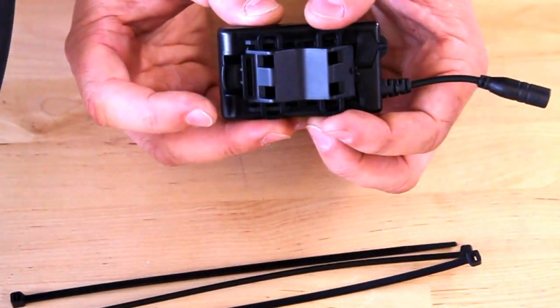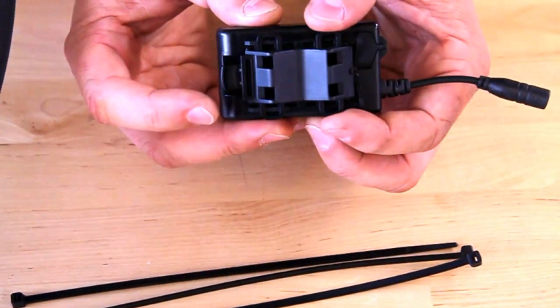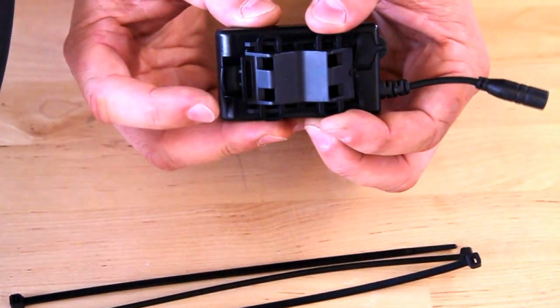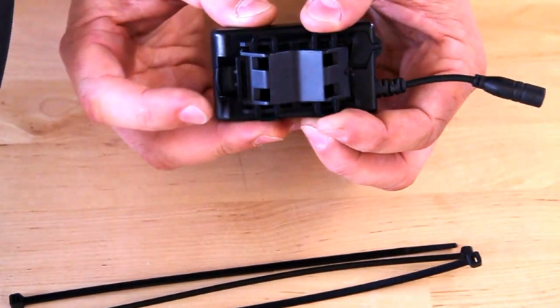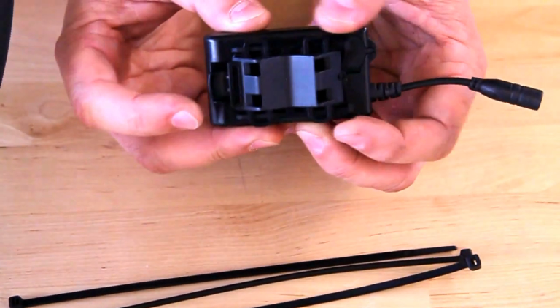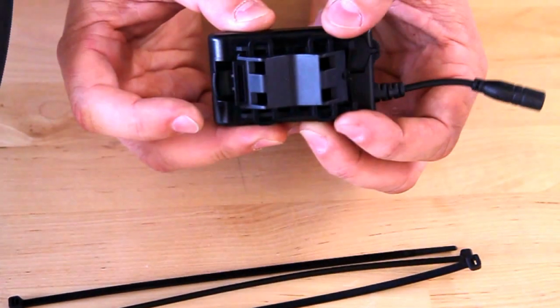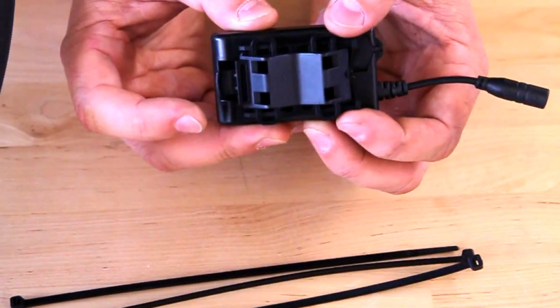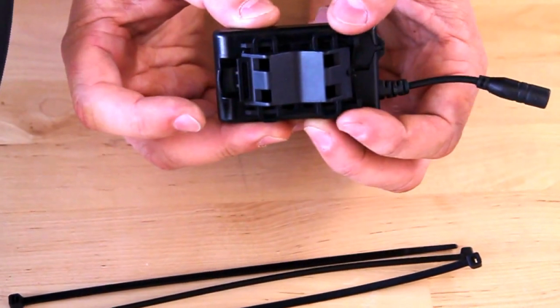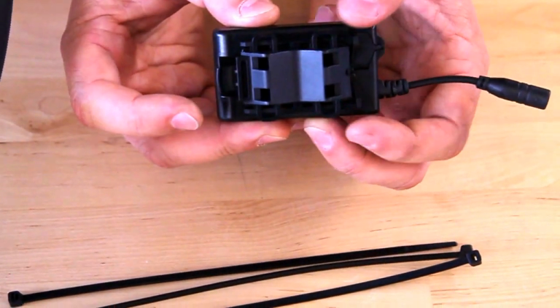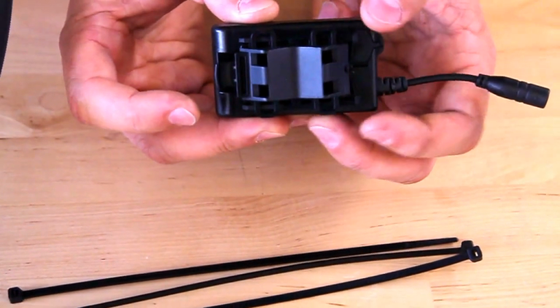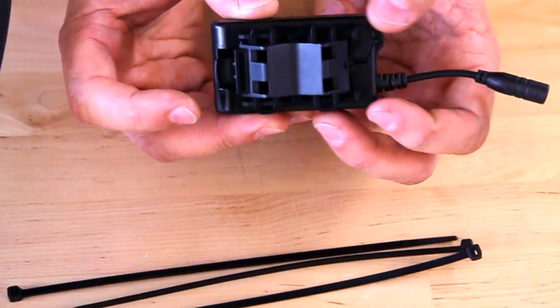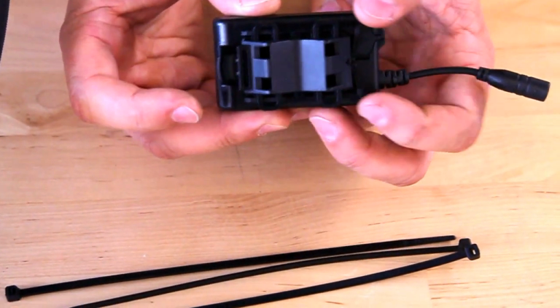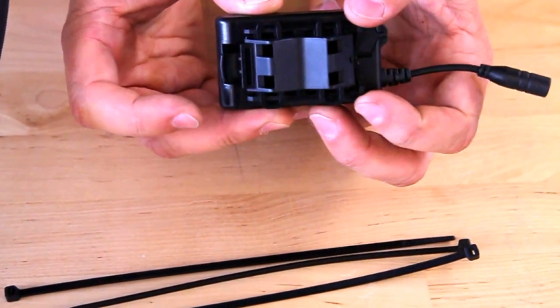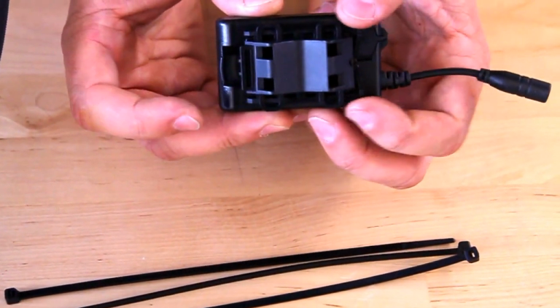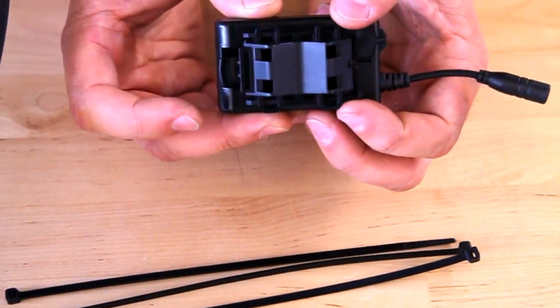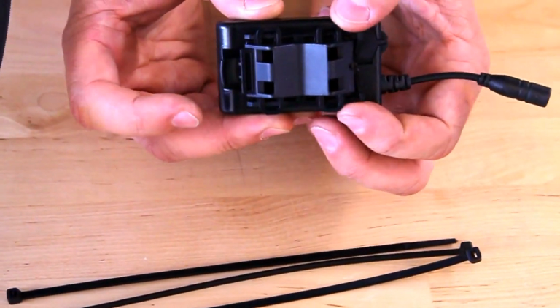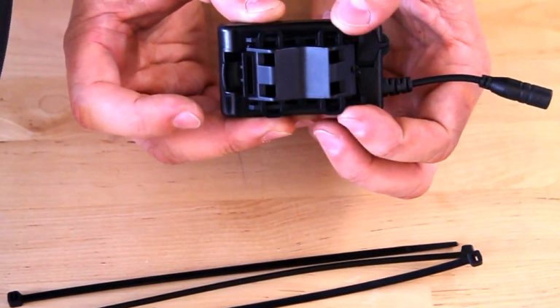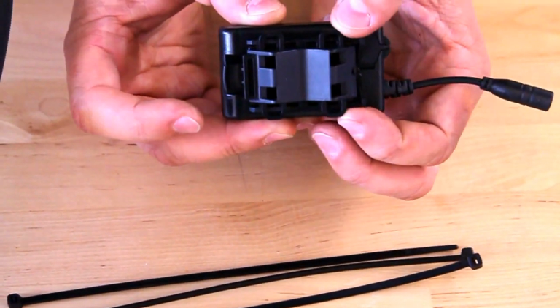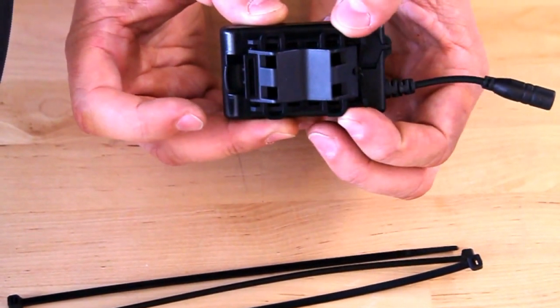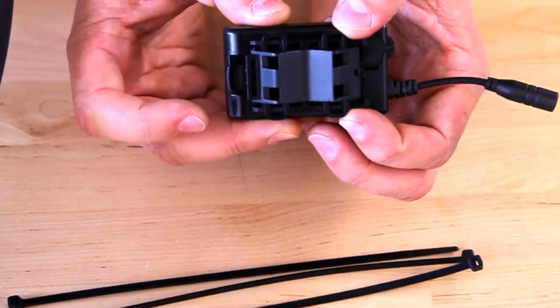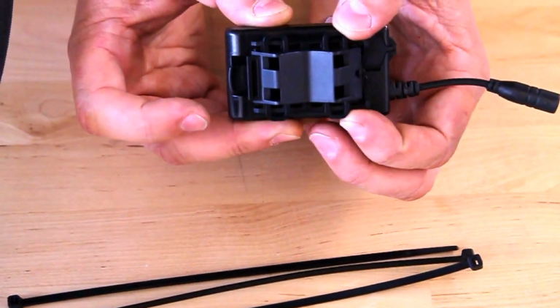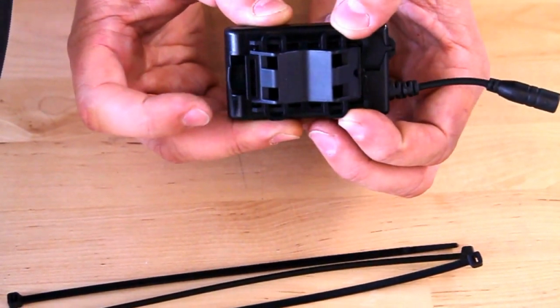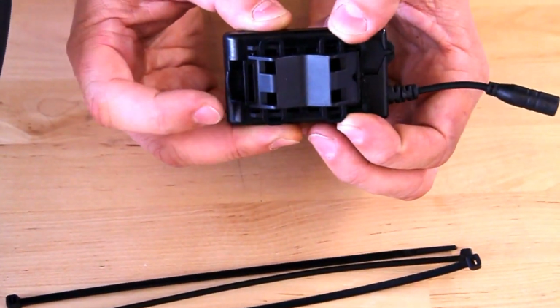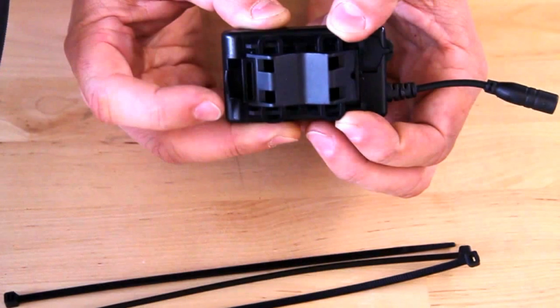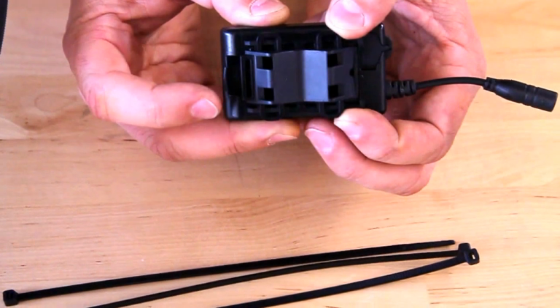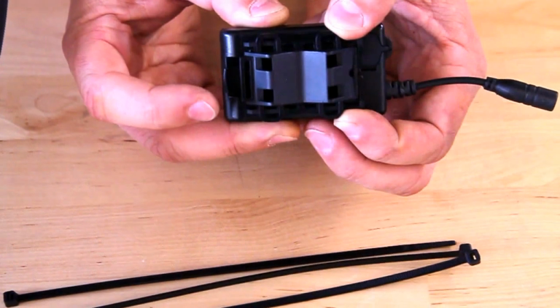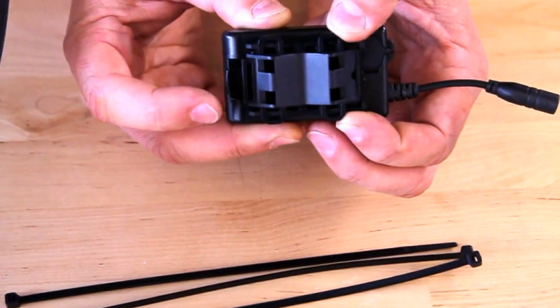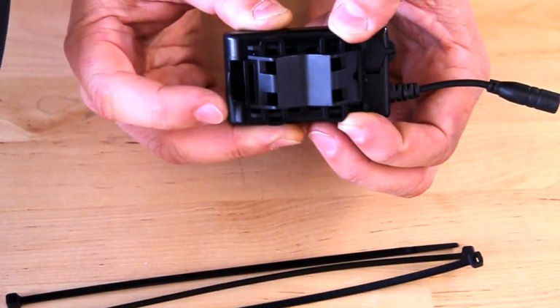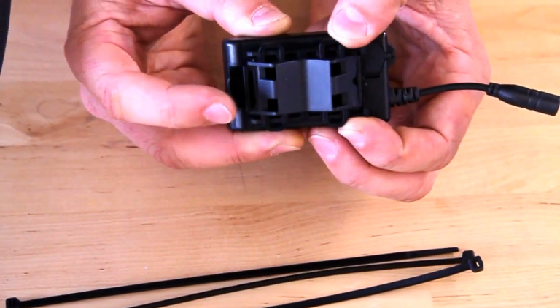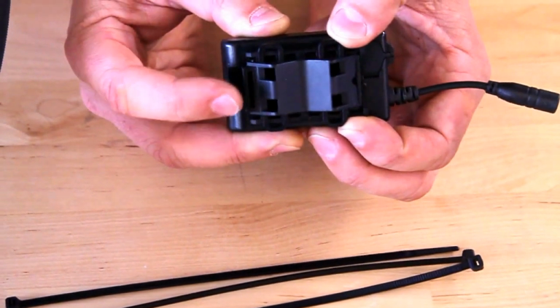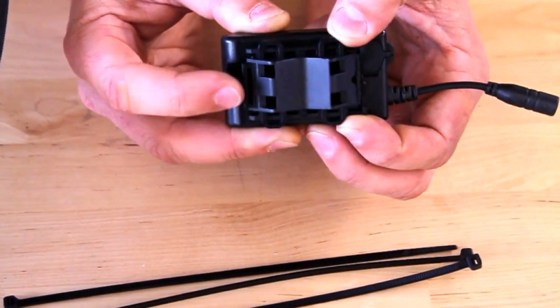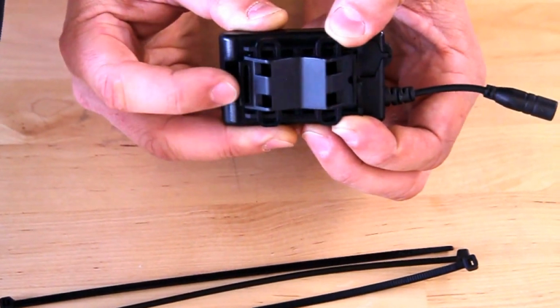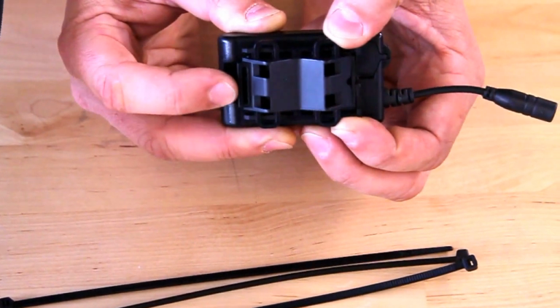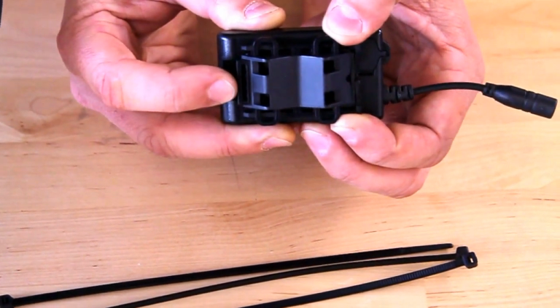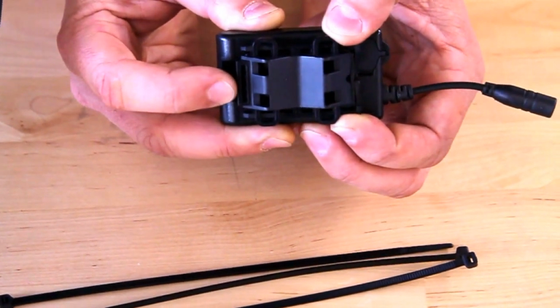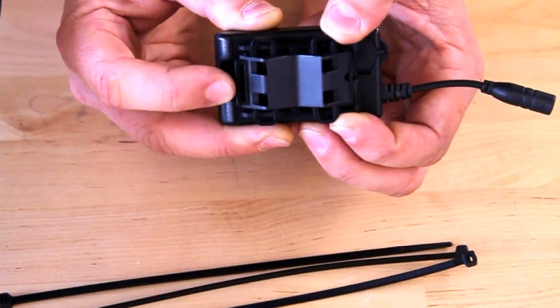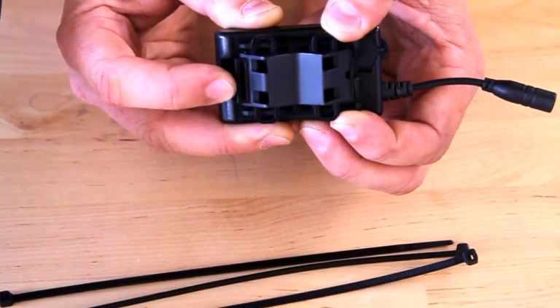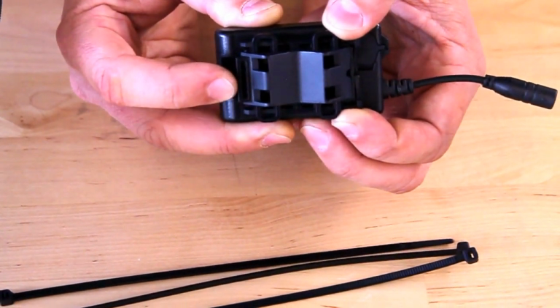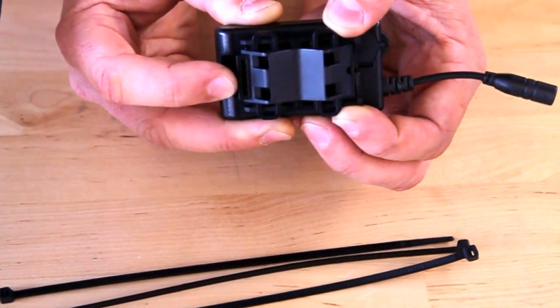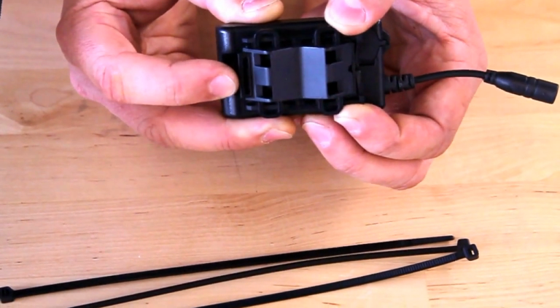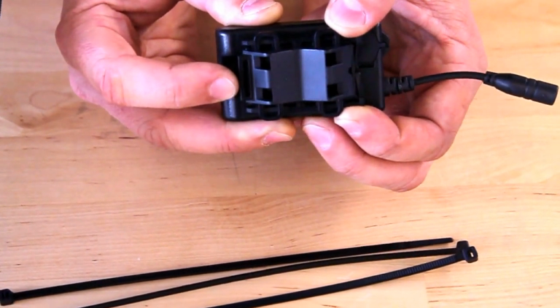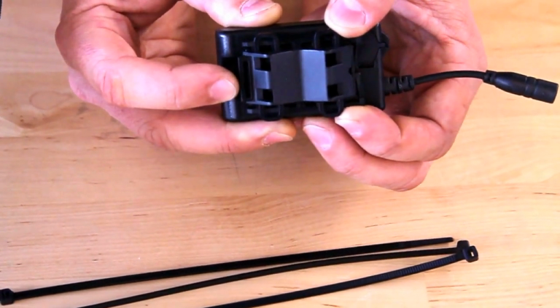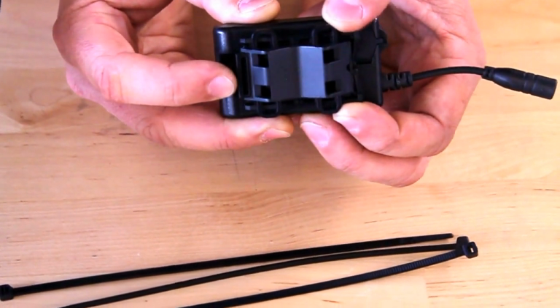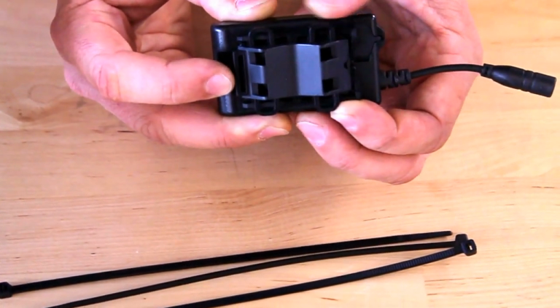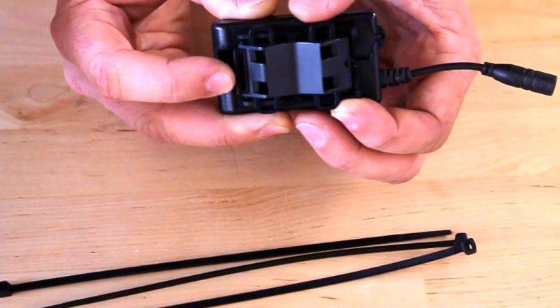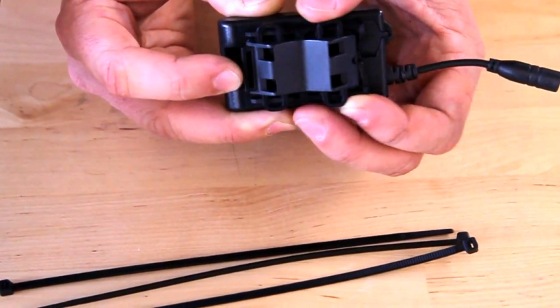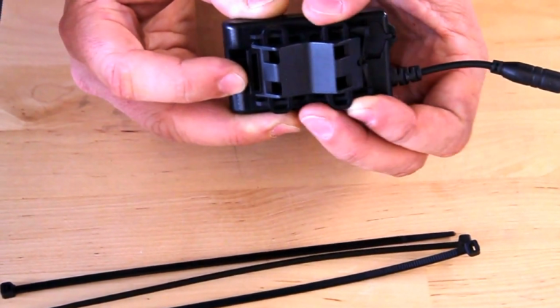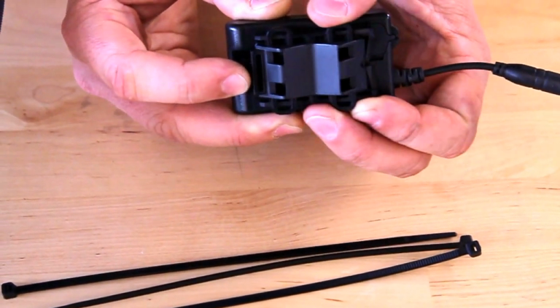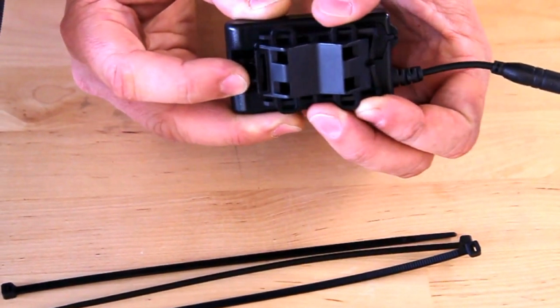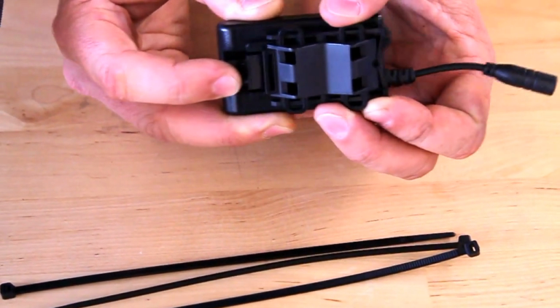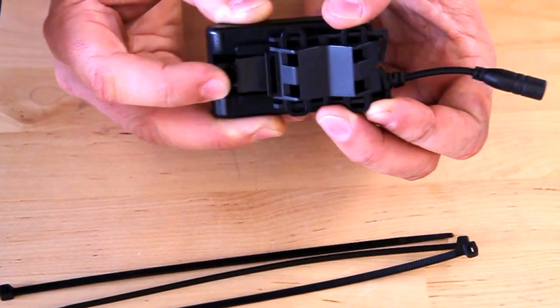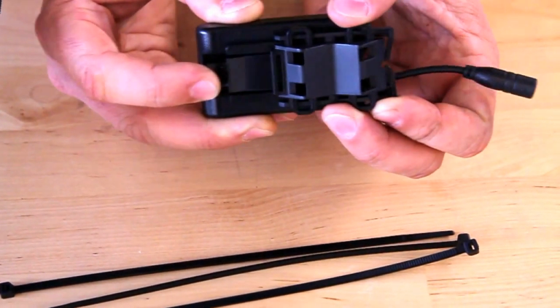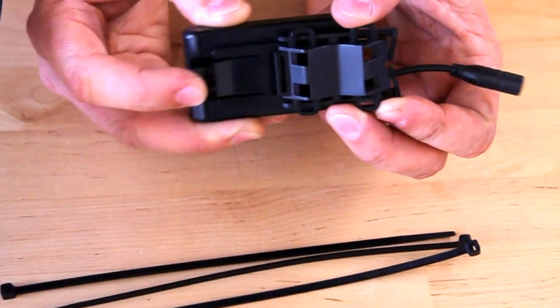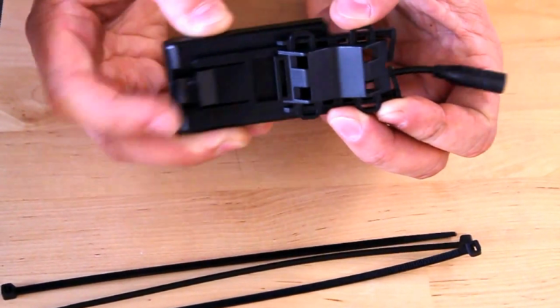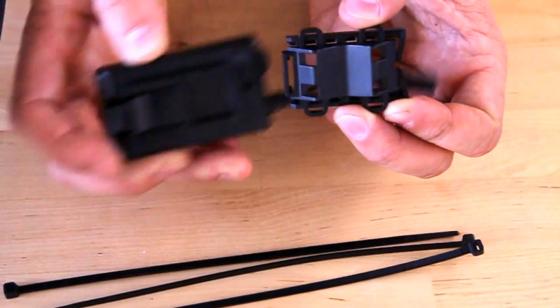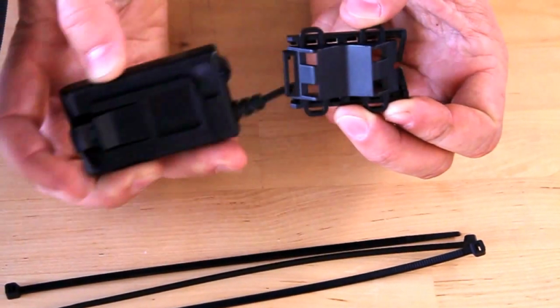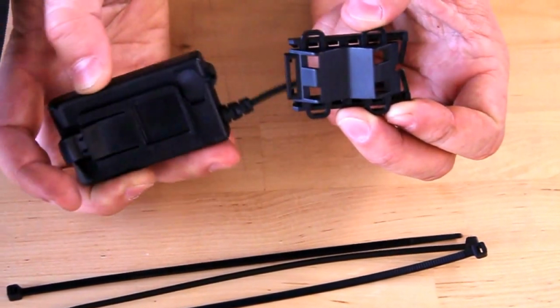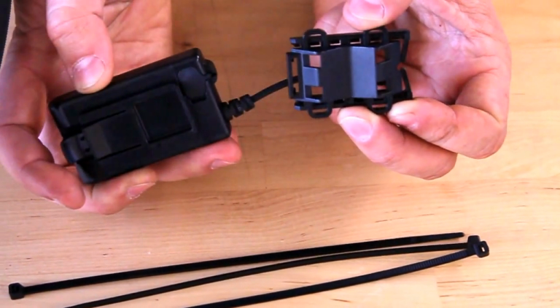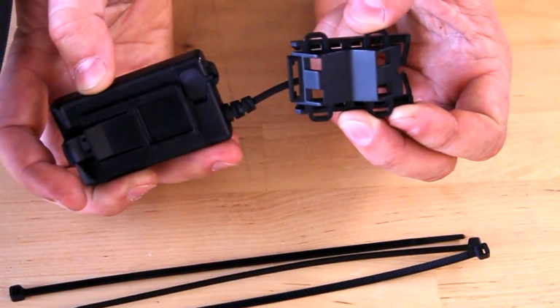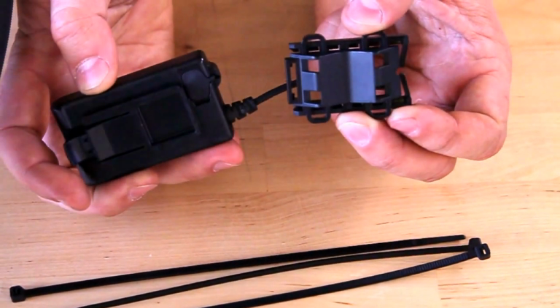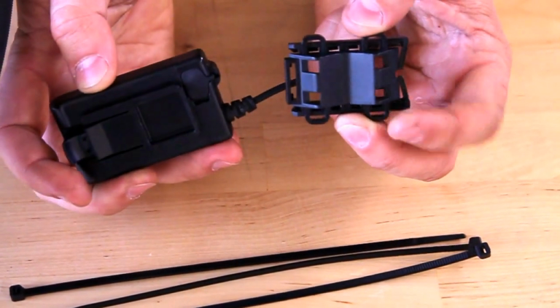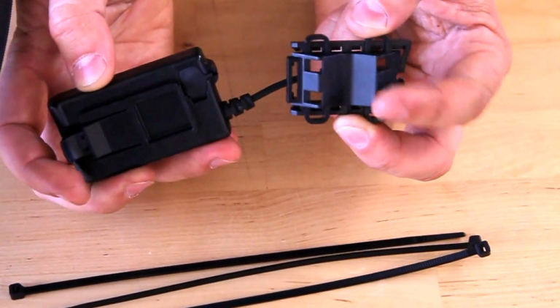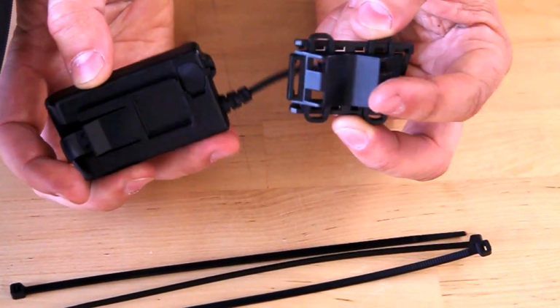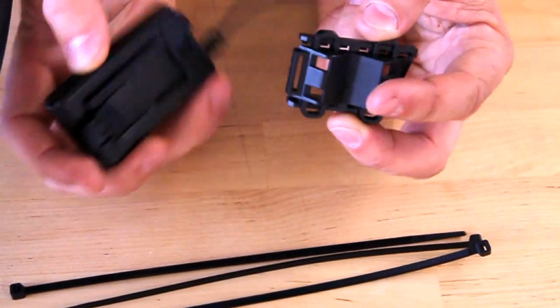To release the battery, you actually need to shift it forward and then squeeze the tab. That will allow it to be released, and then you just slide it right back out.